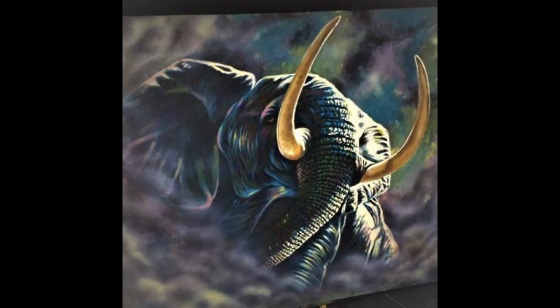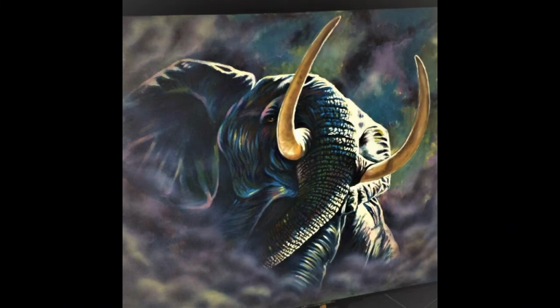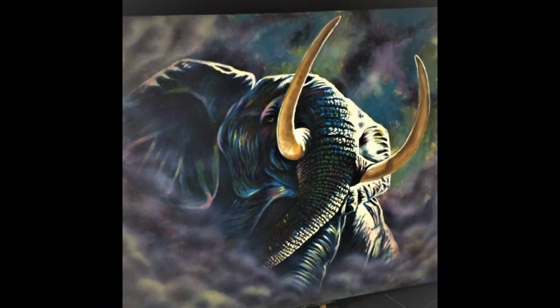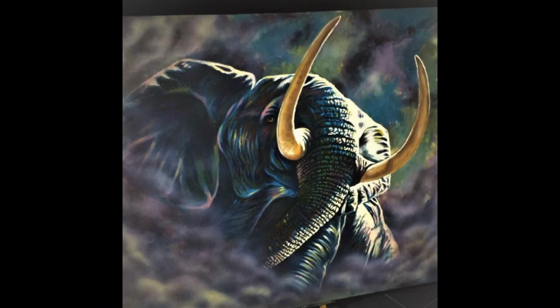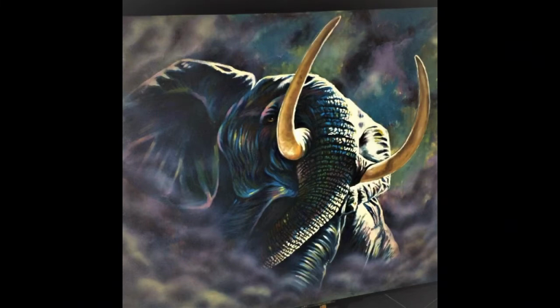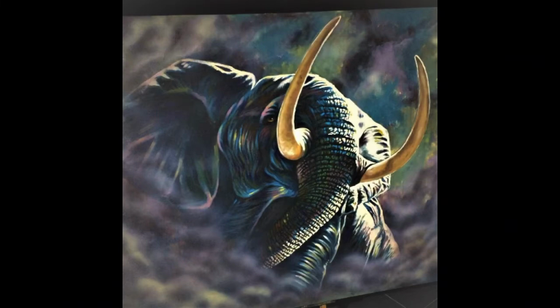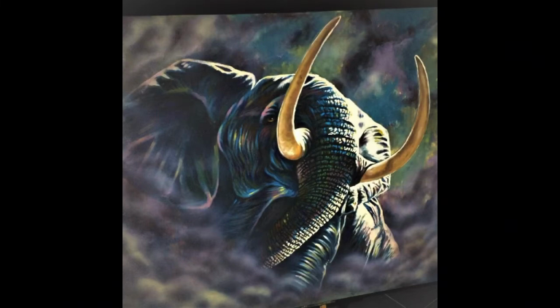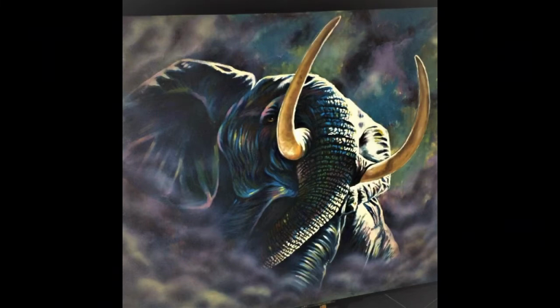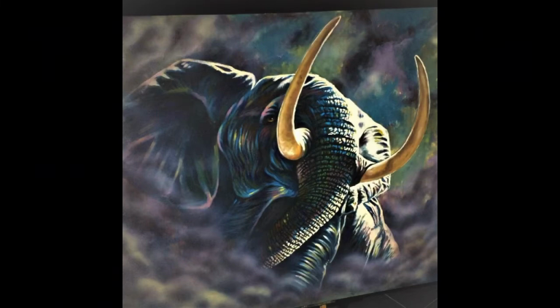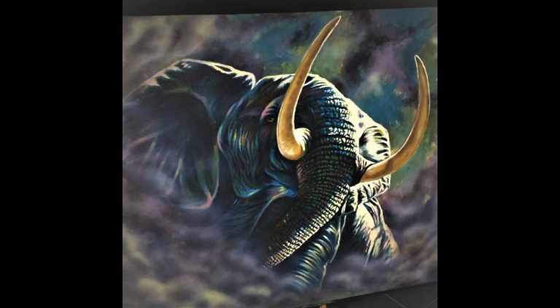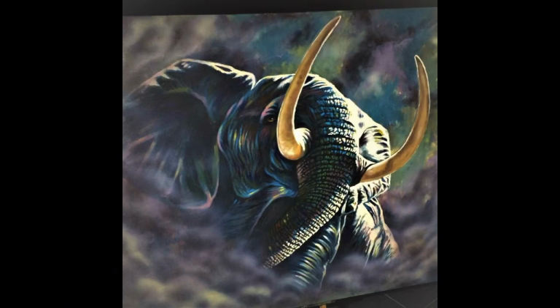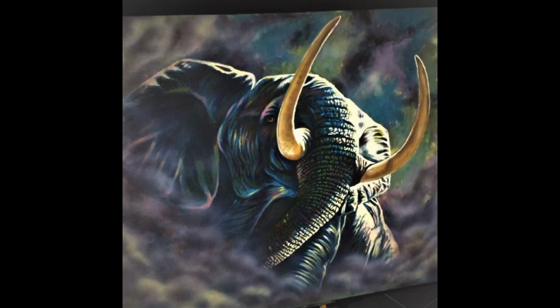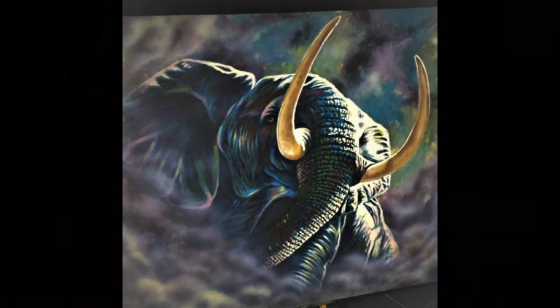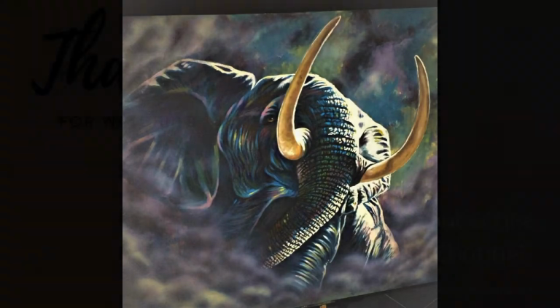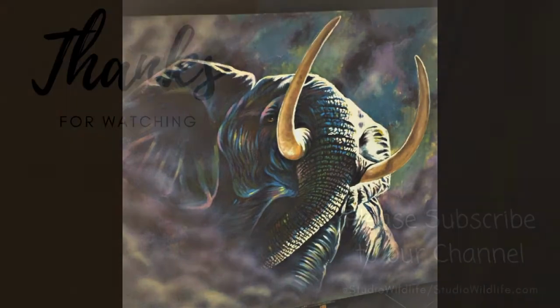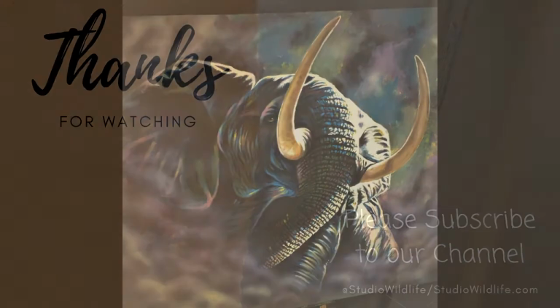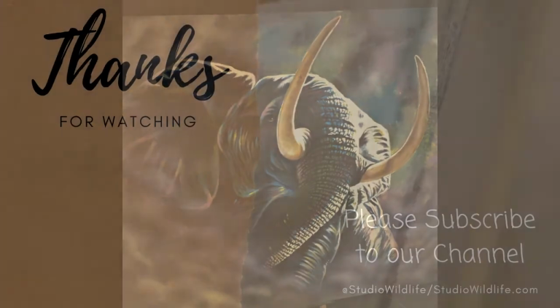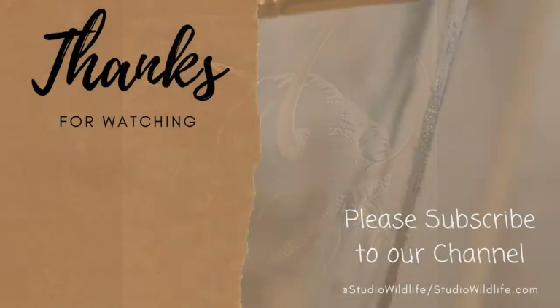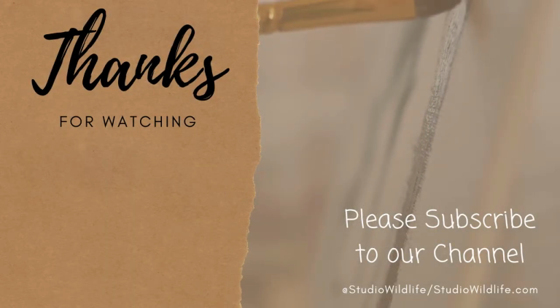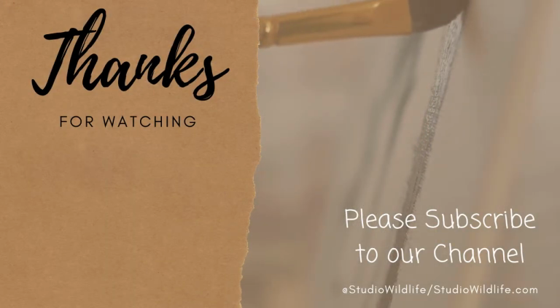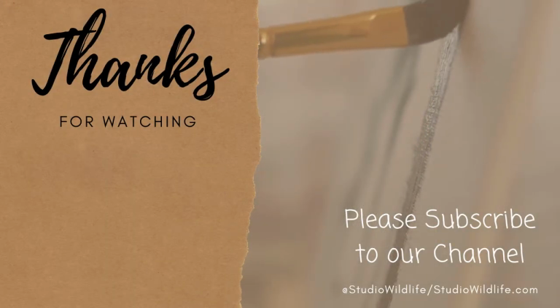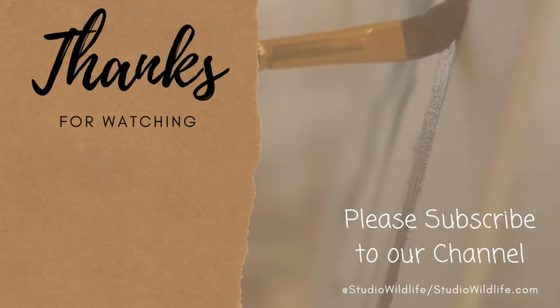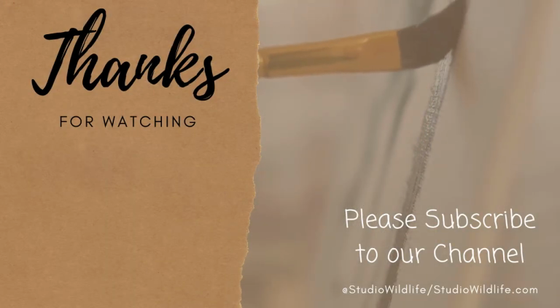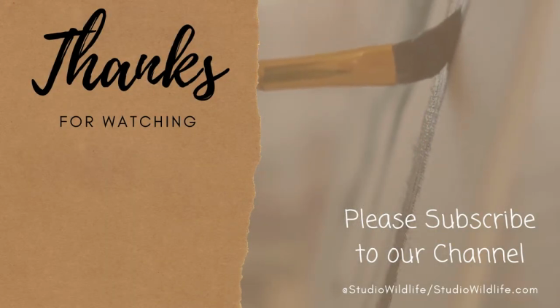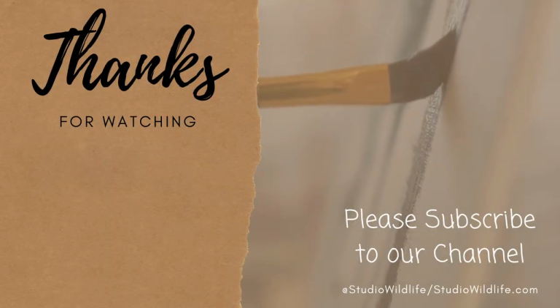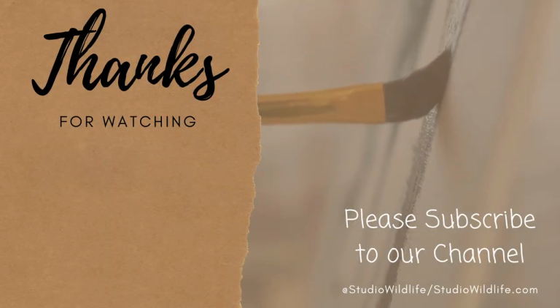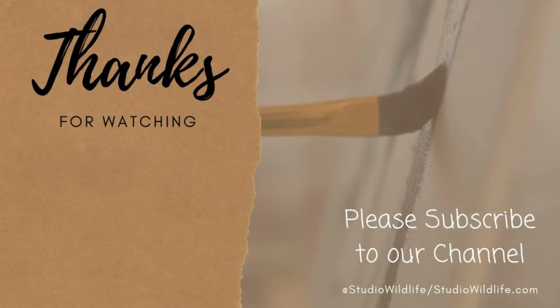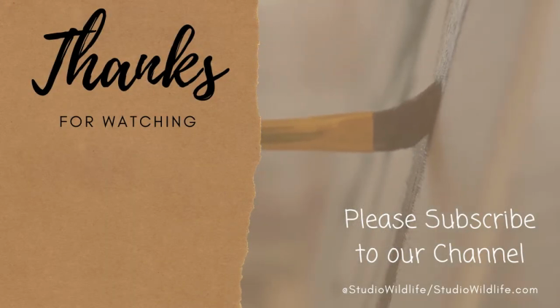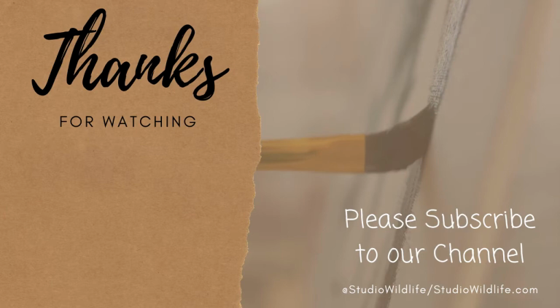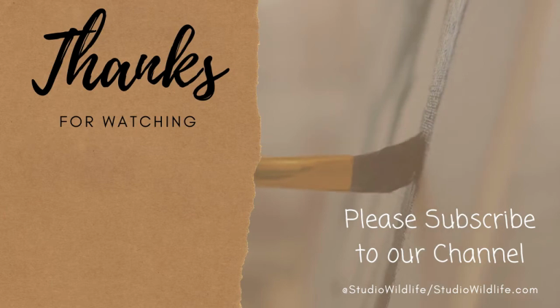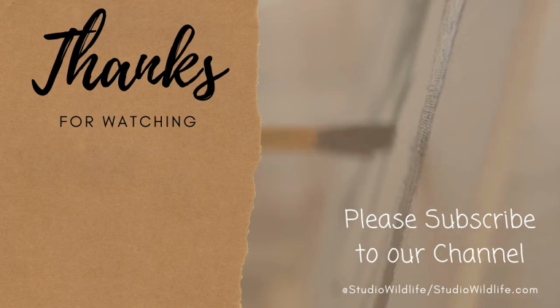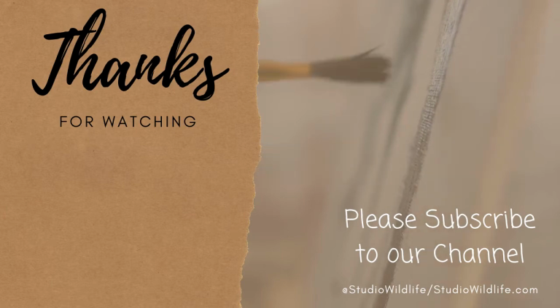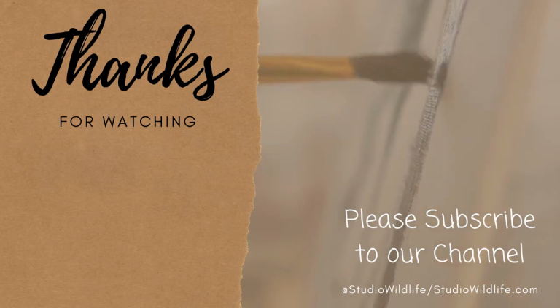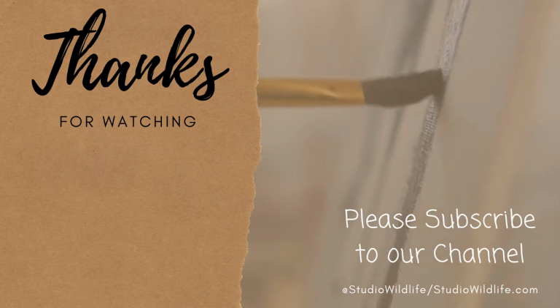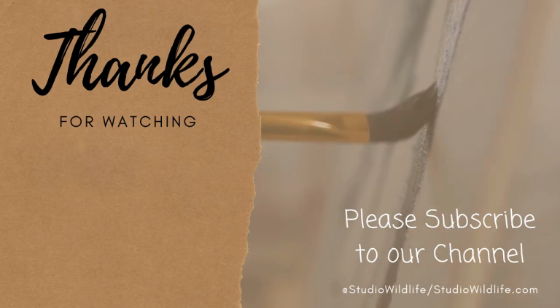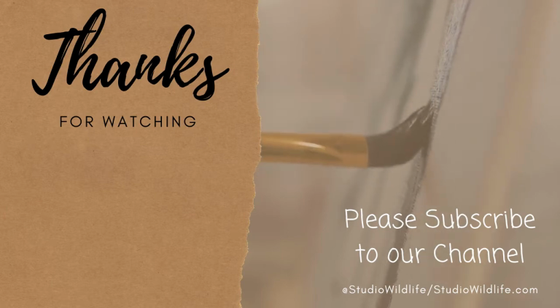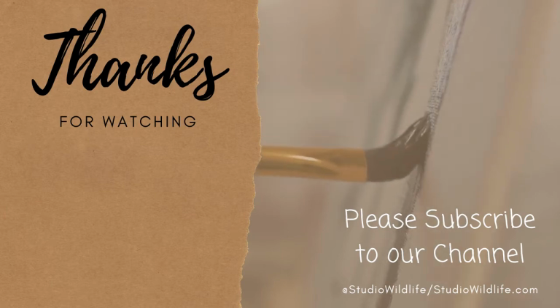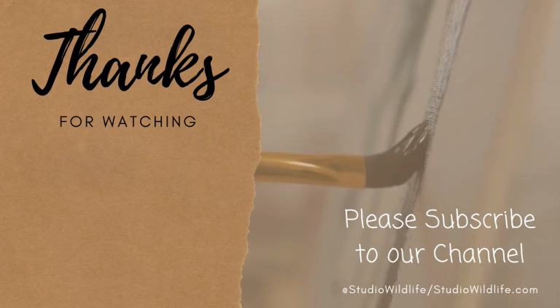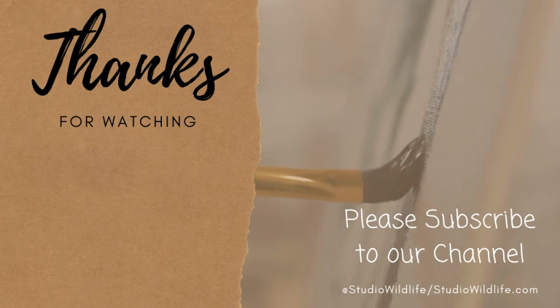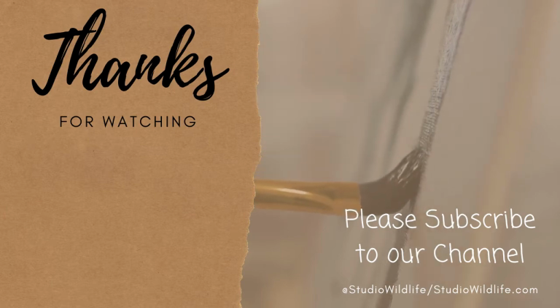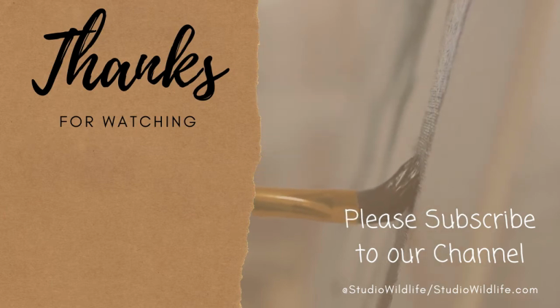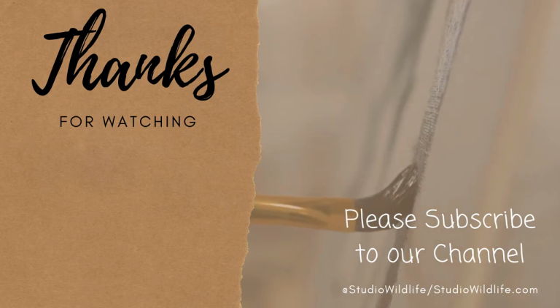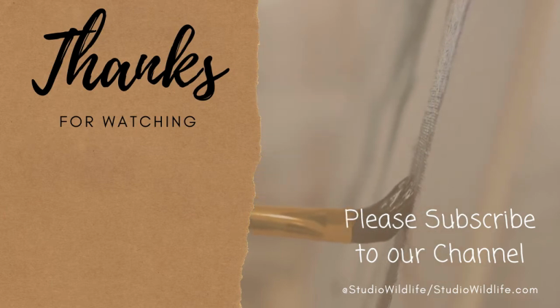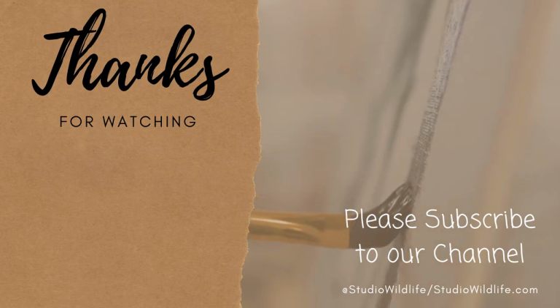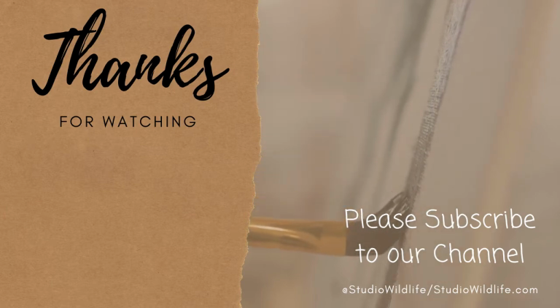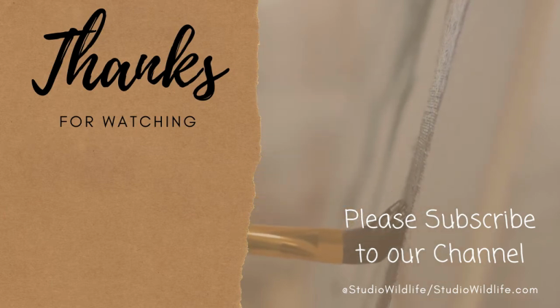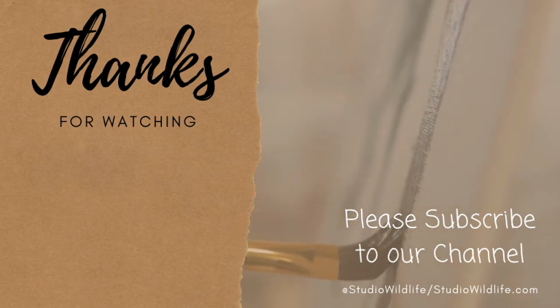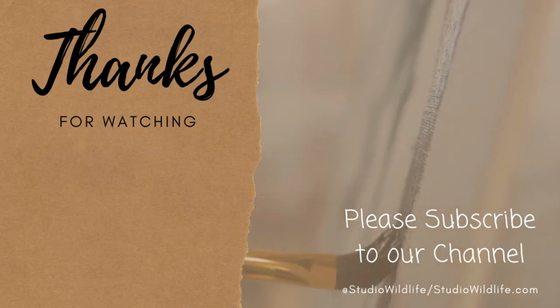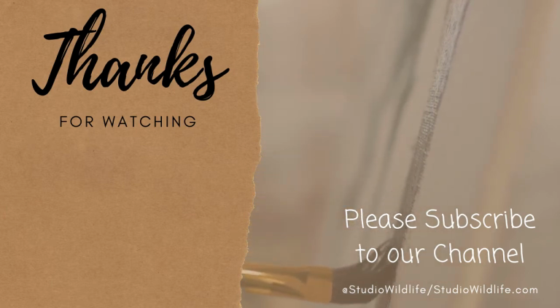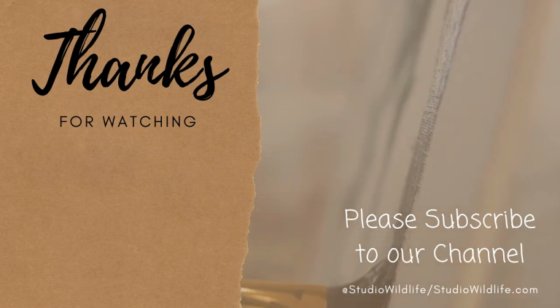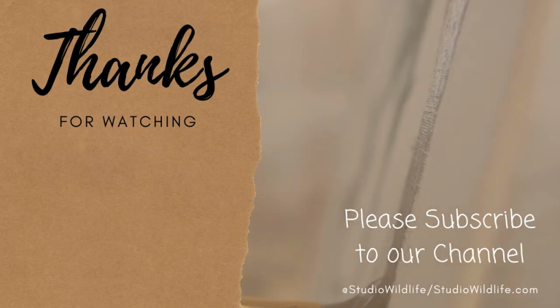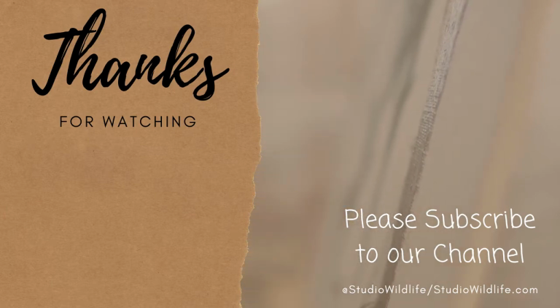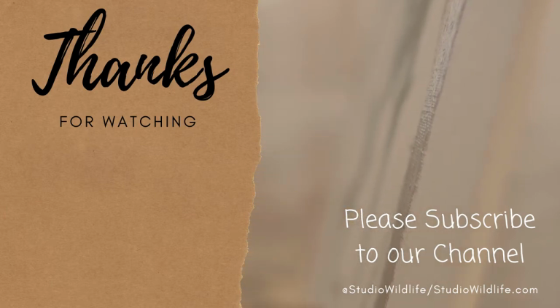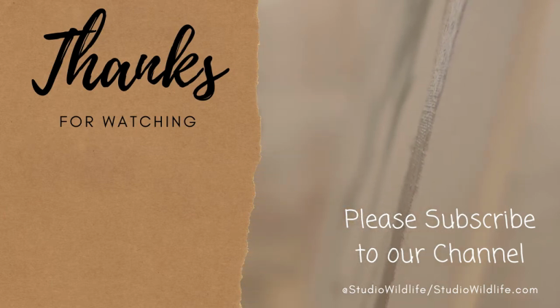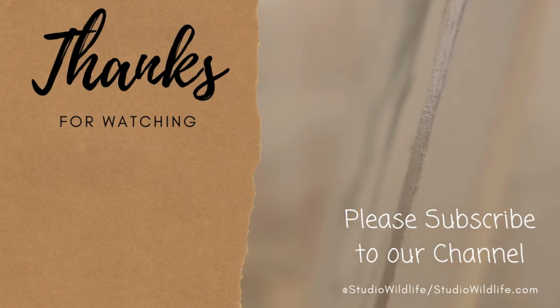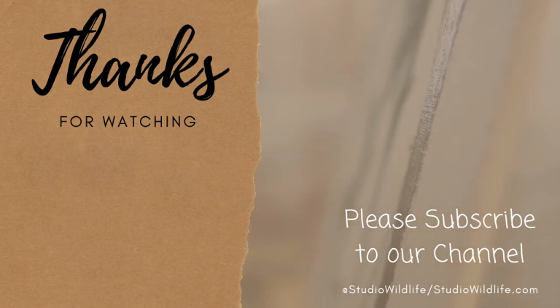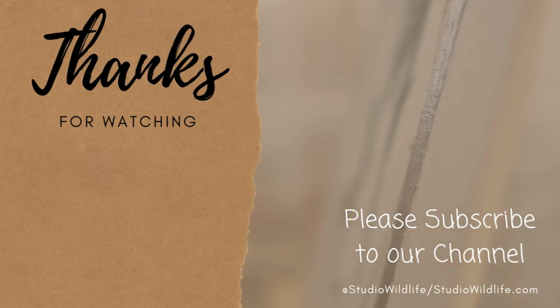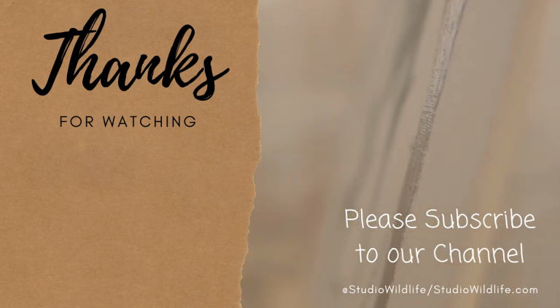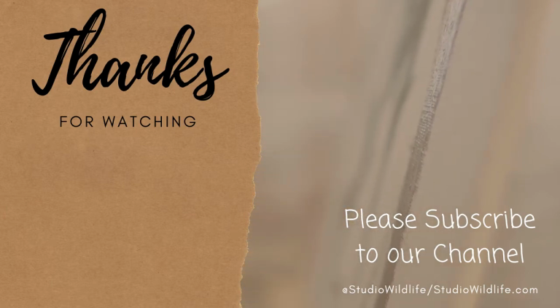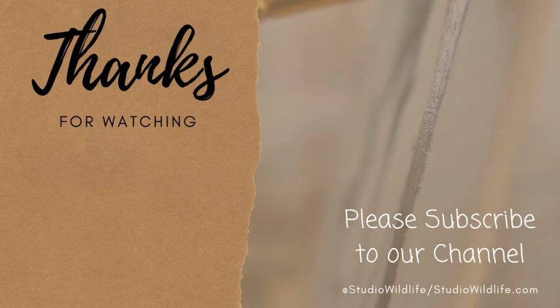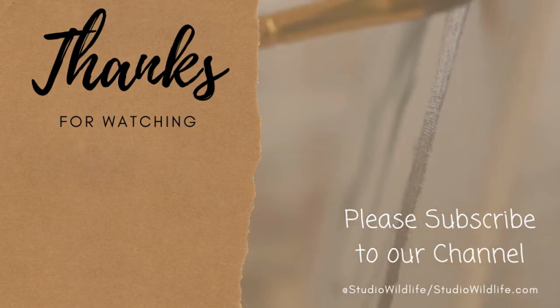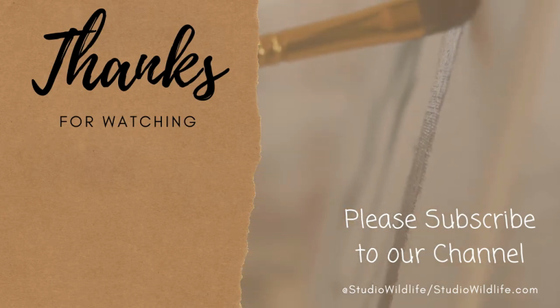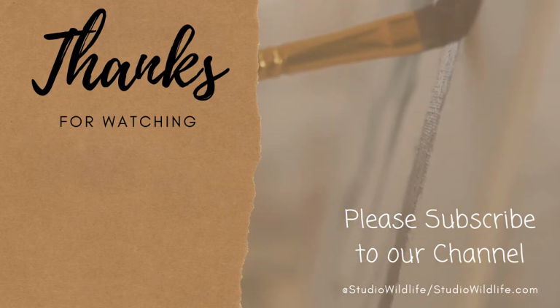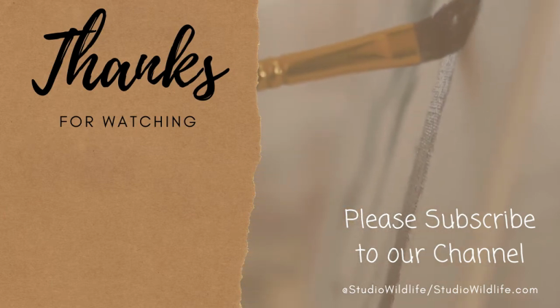Sorry for the short video. The next one will be really good — it's going to be done by Amber. Thank you so much for watching. Remember to like and subscribe.